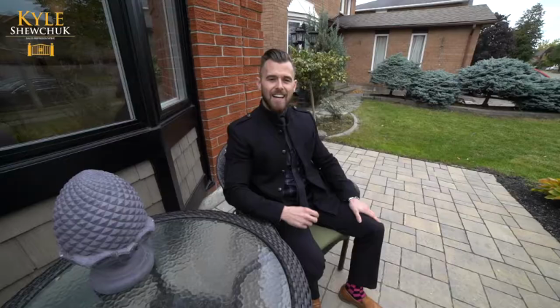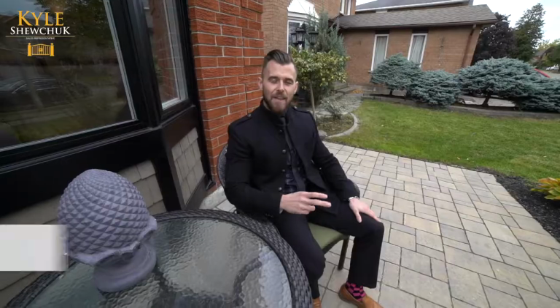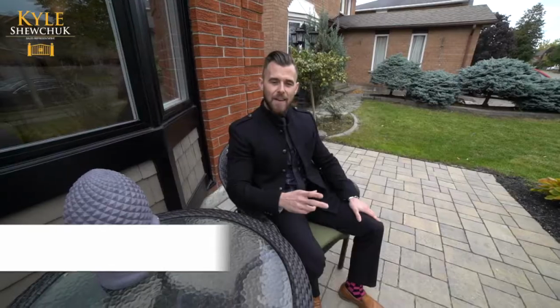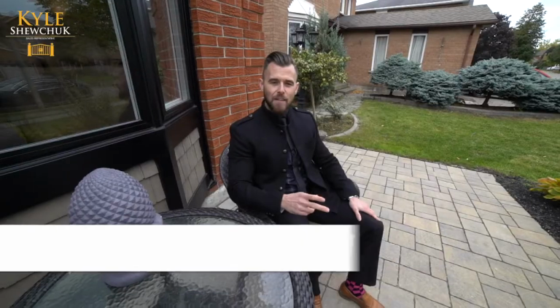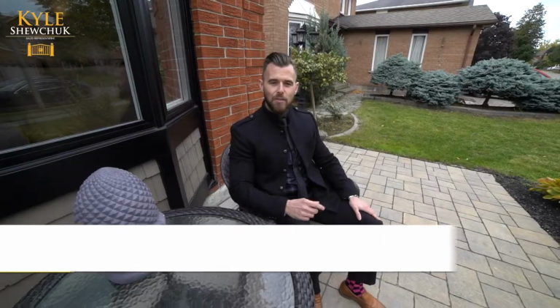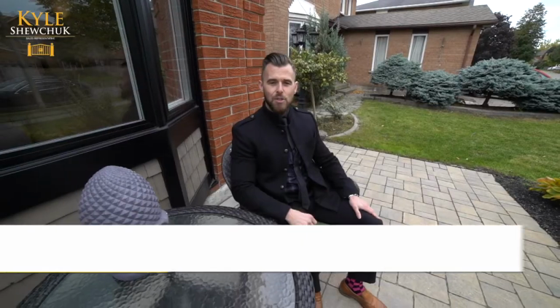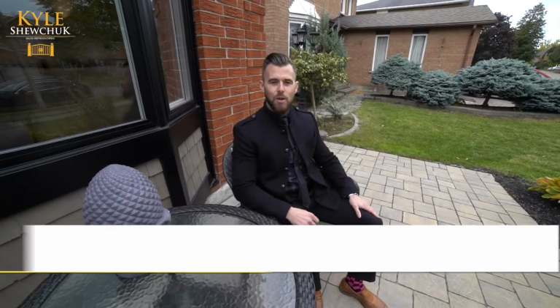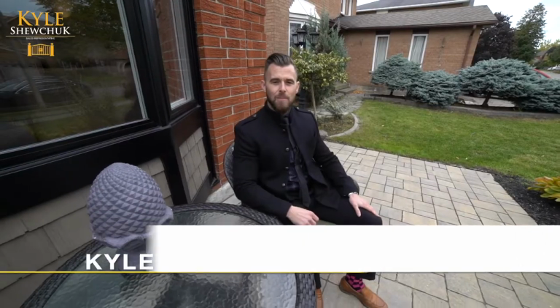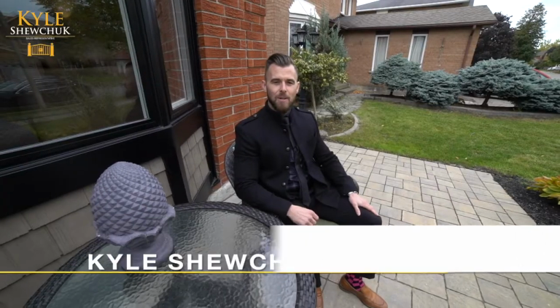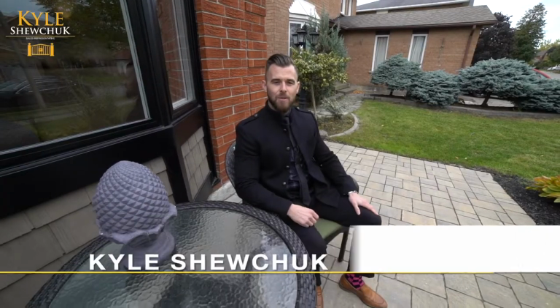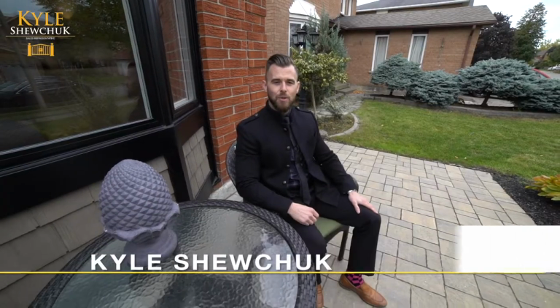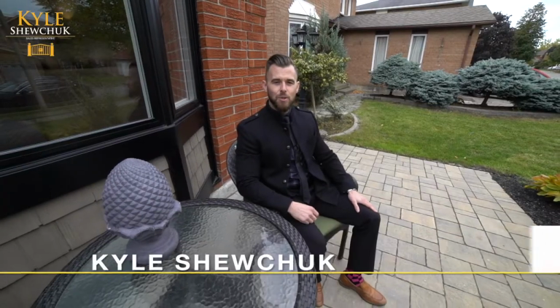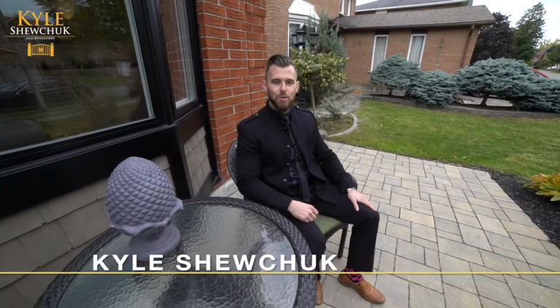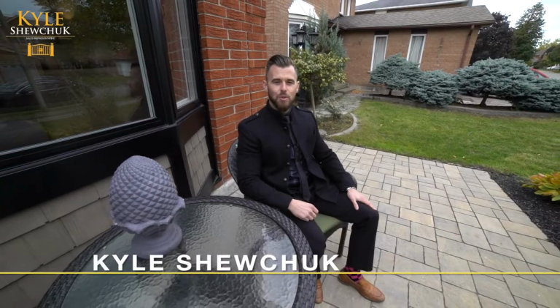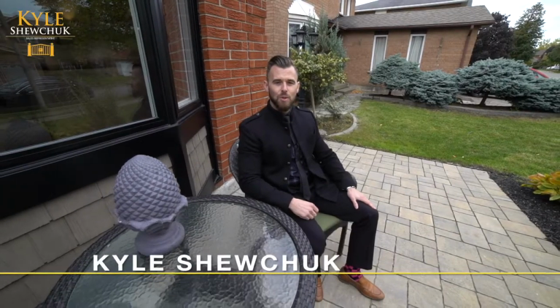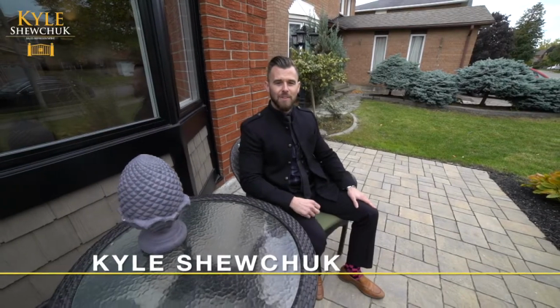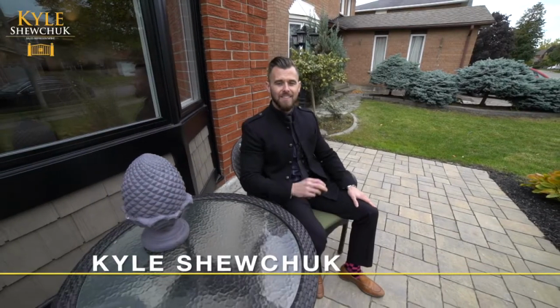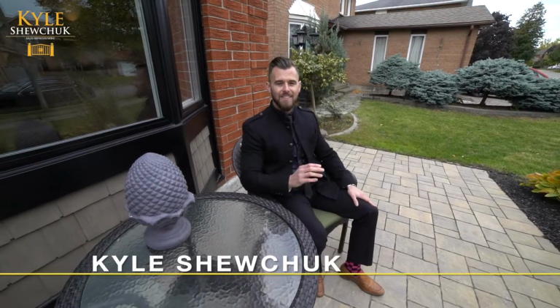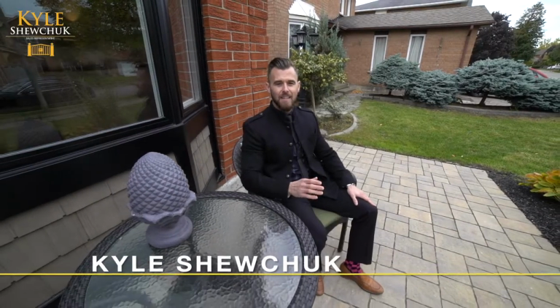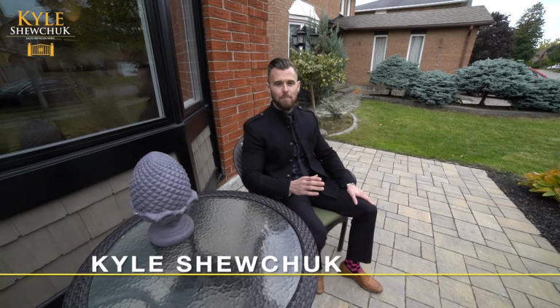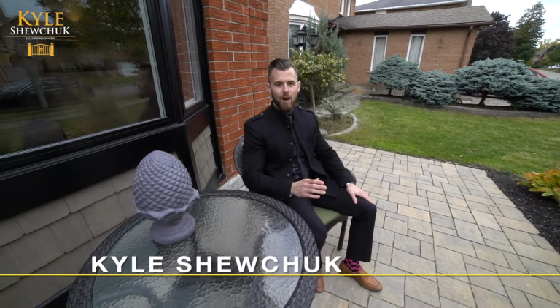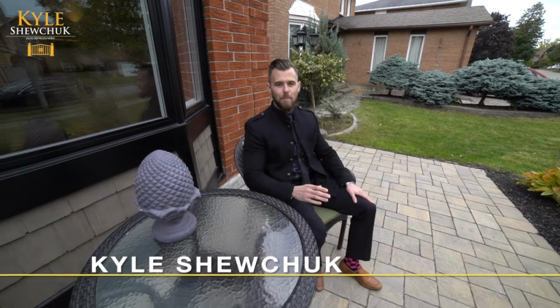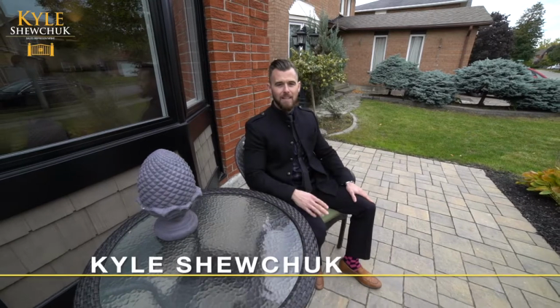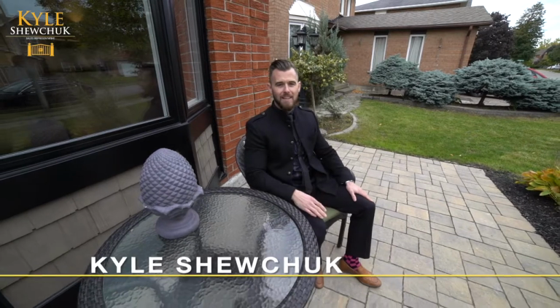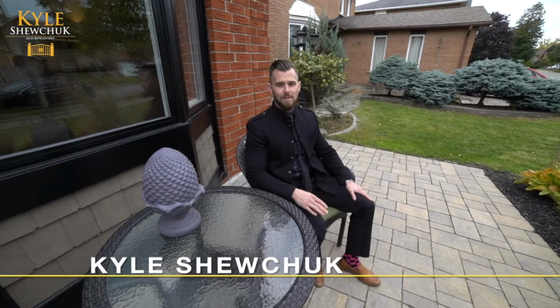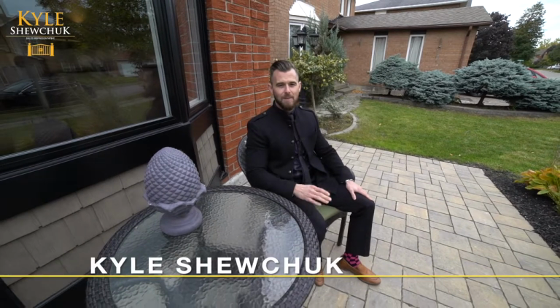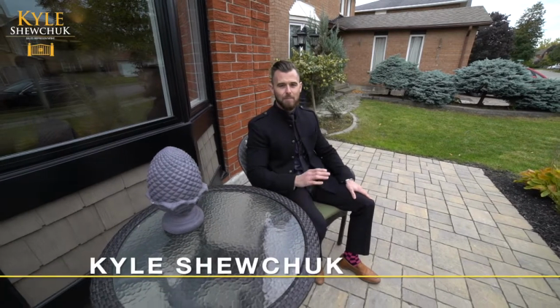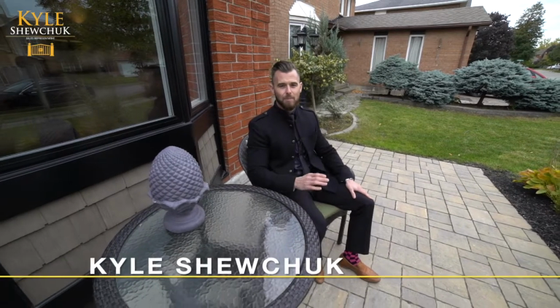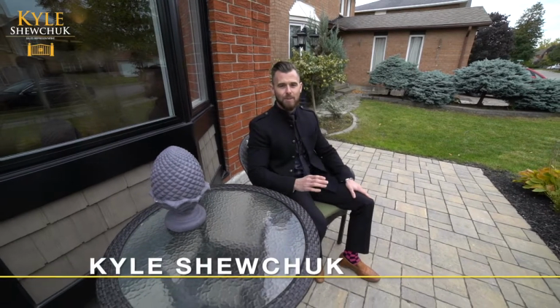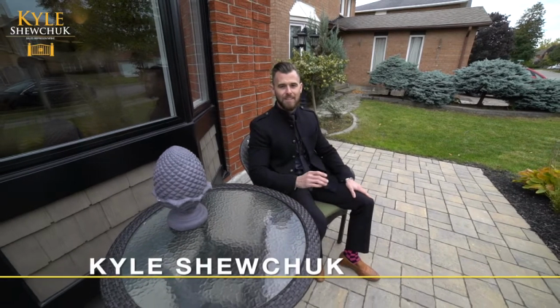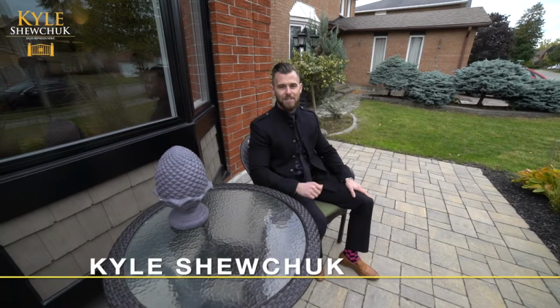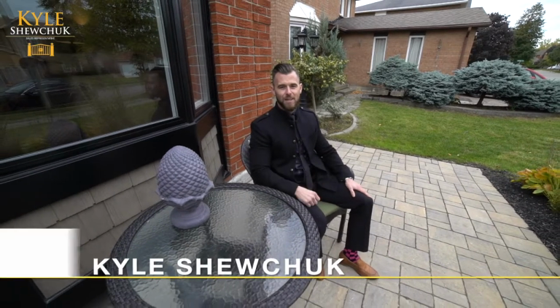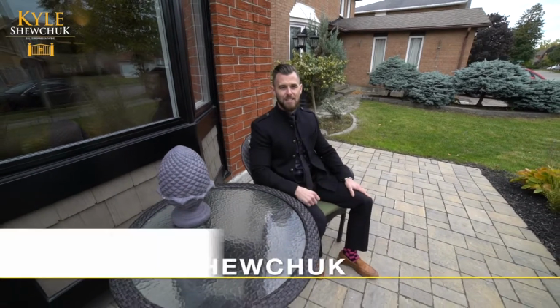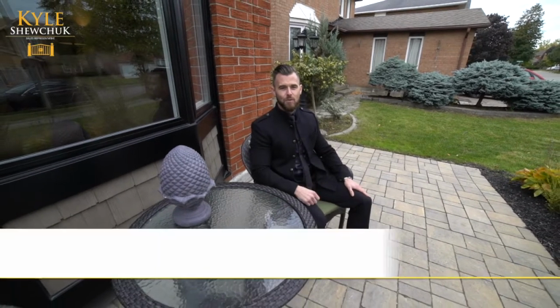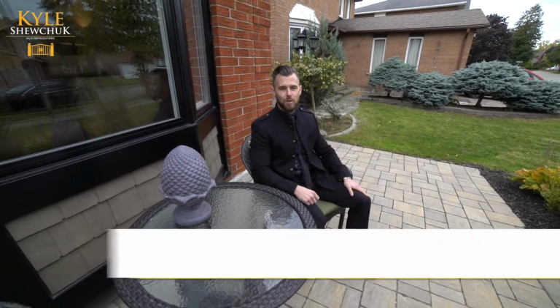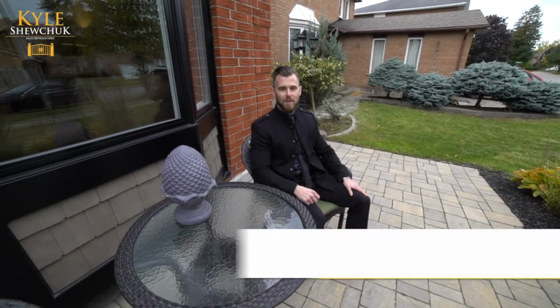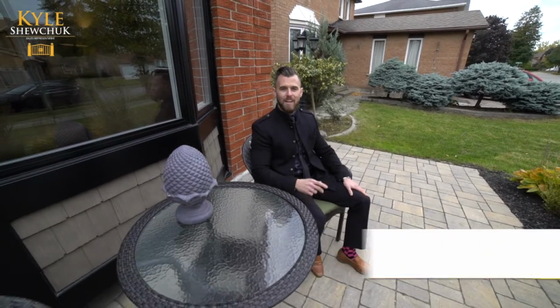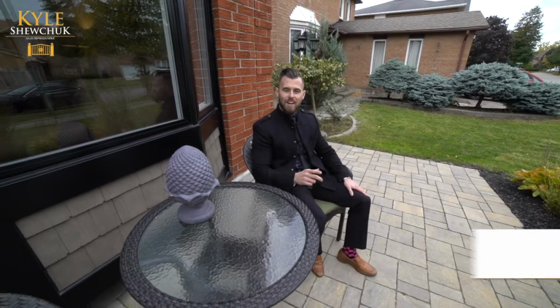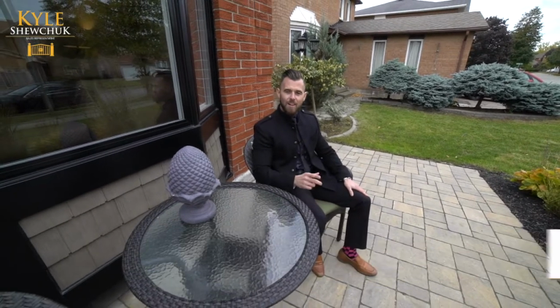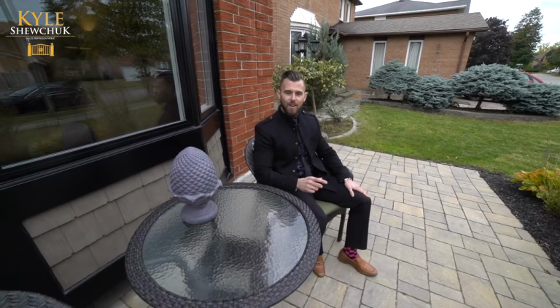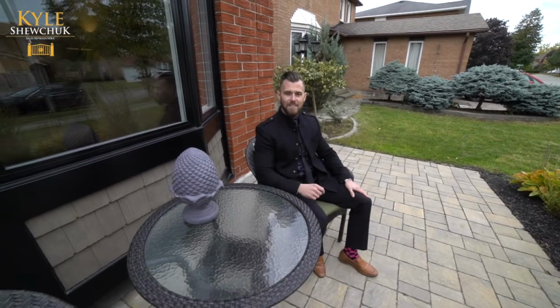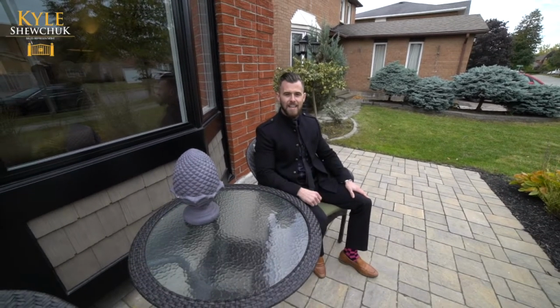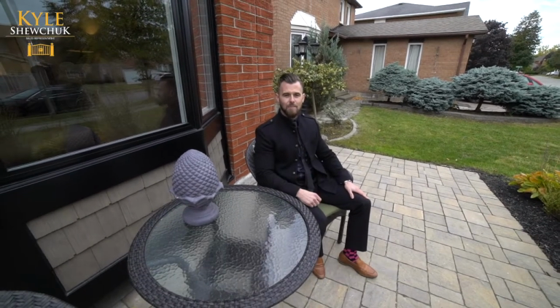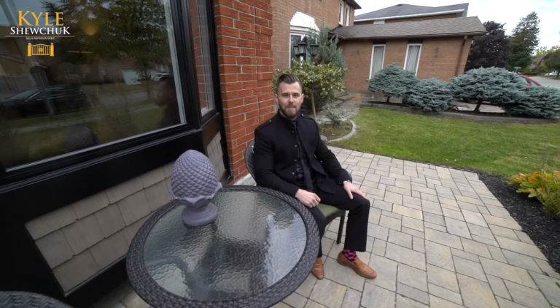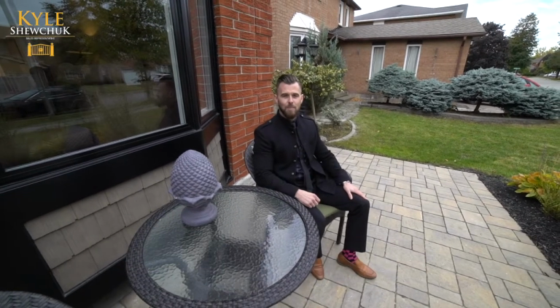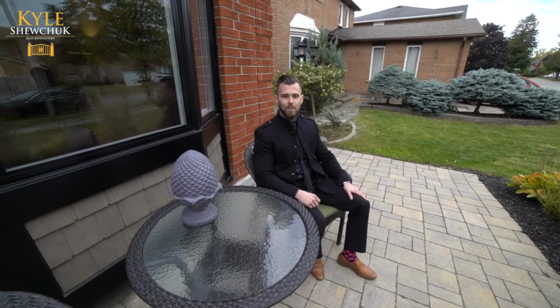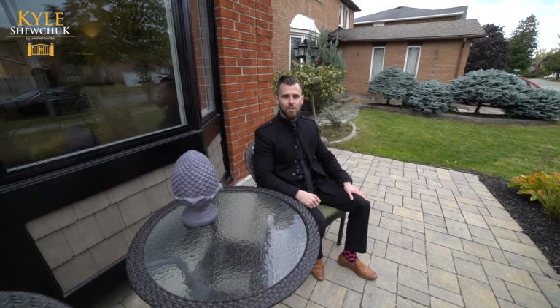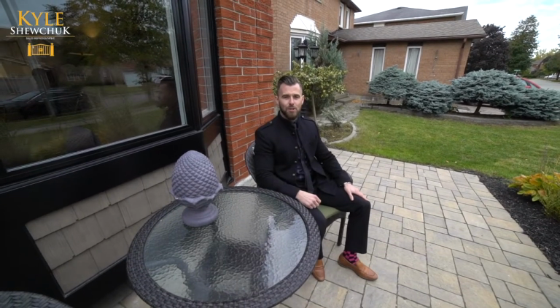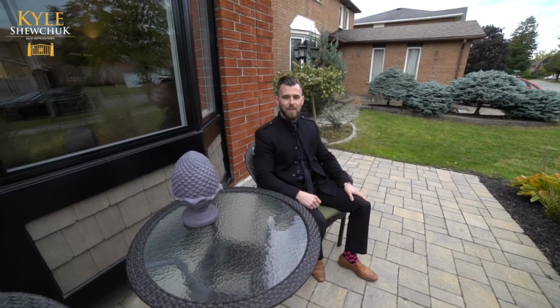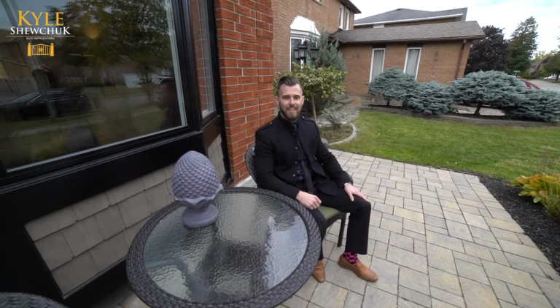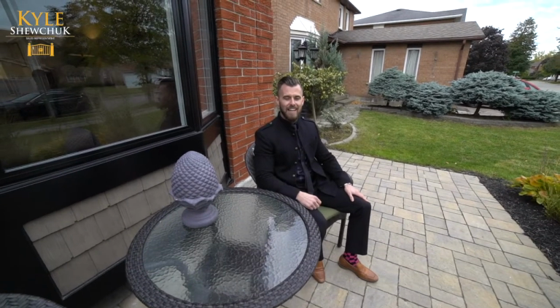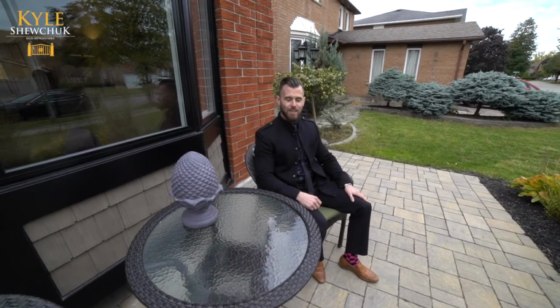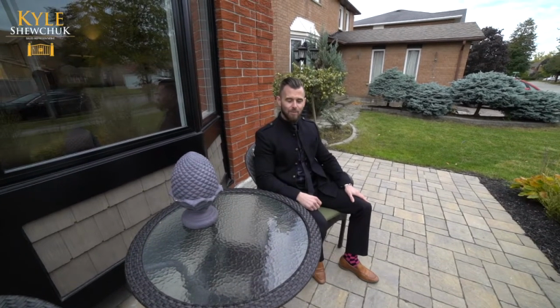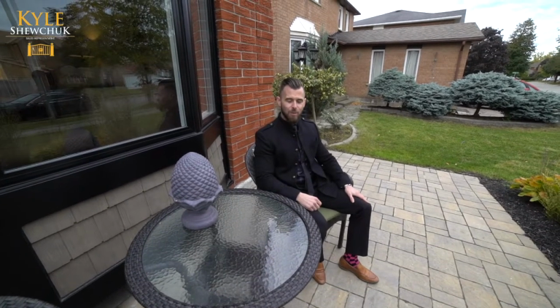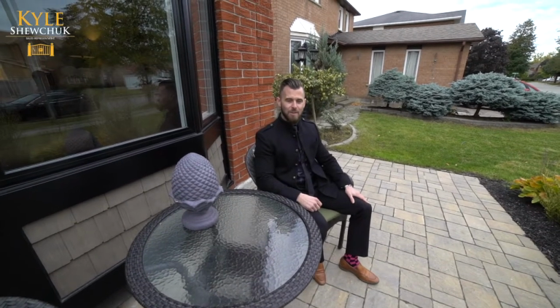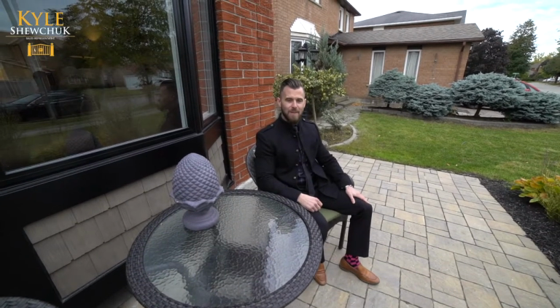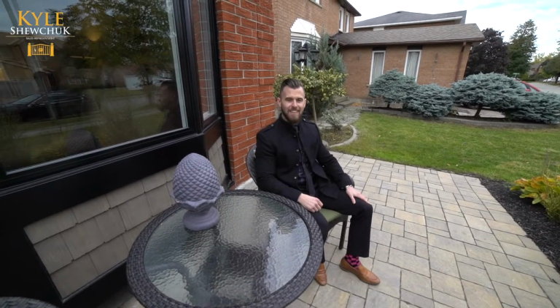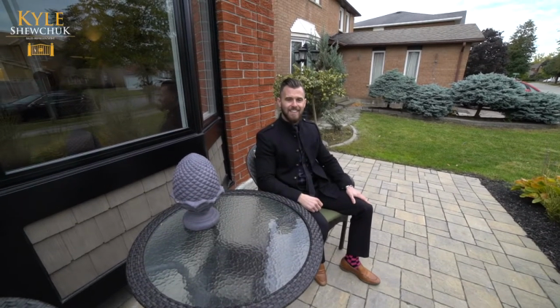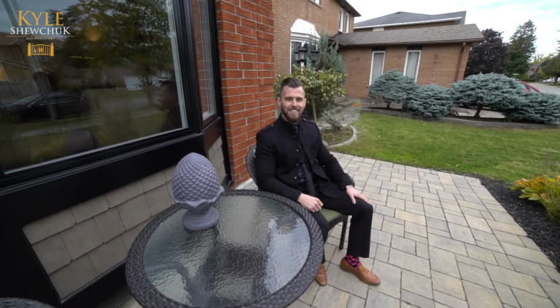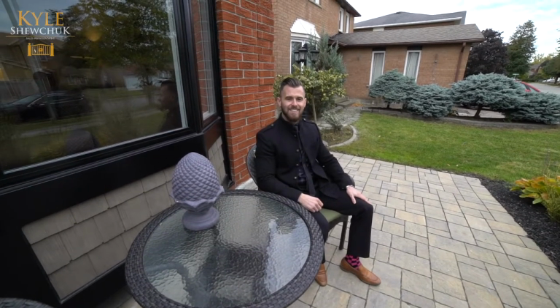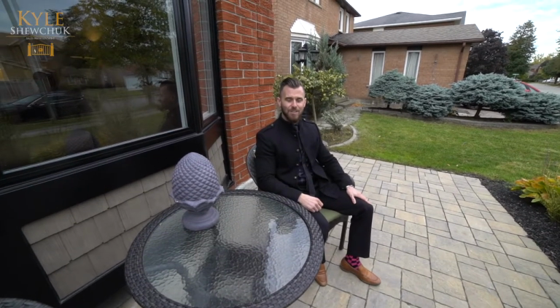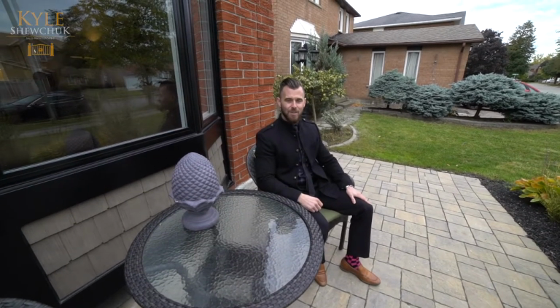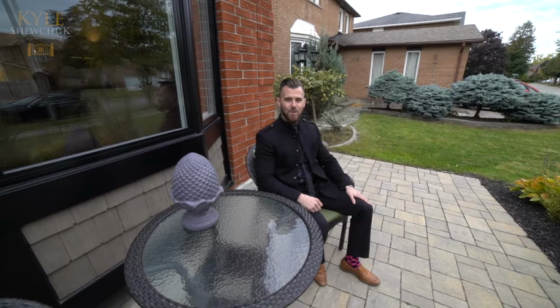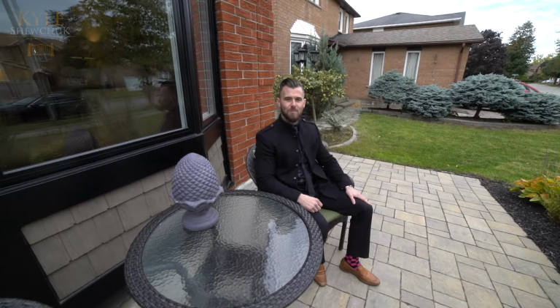Thank you for joining me on the virtual tour of this stunning property that's been completely transformed. Contact me to book a showing and I look forward to making this your home.